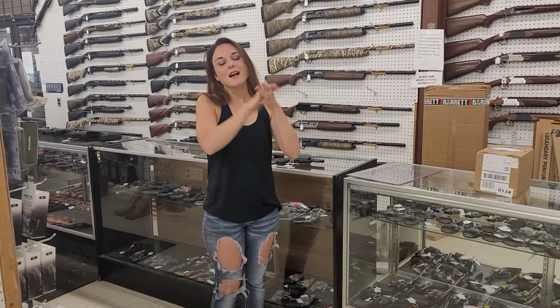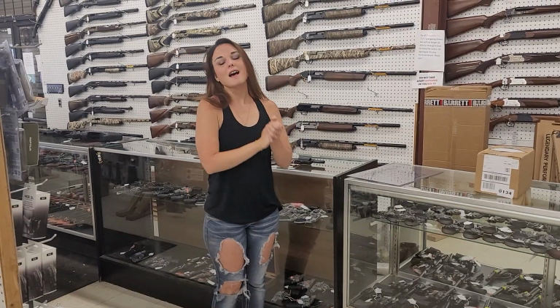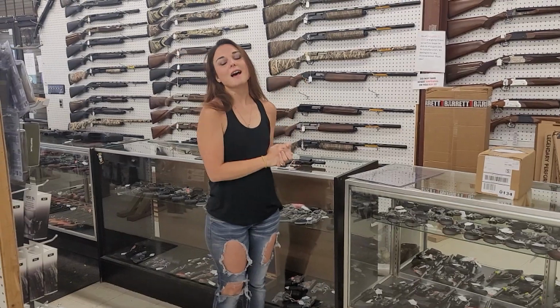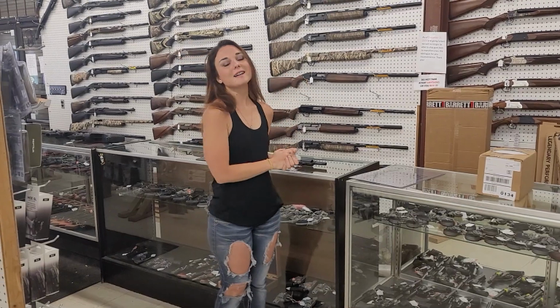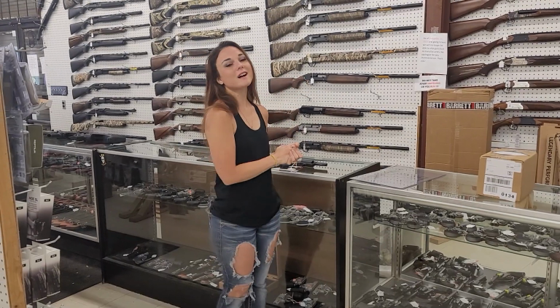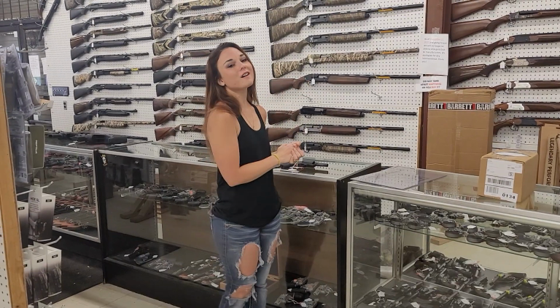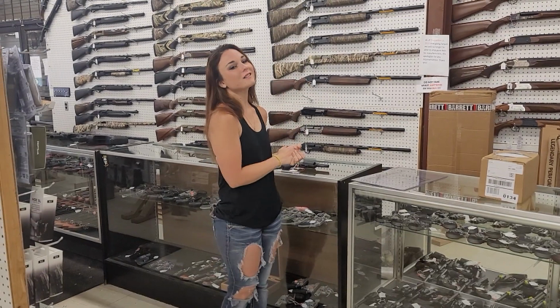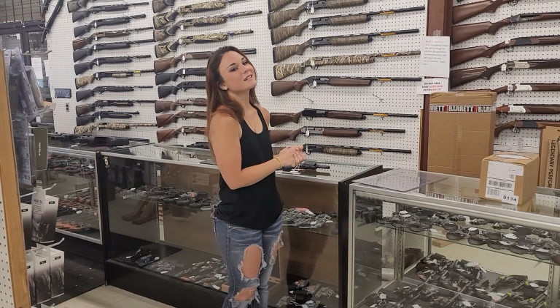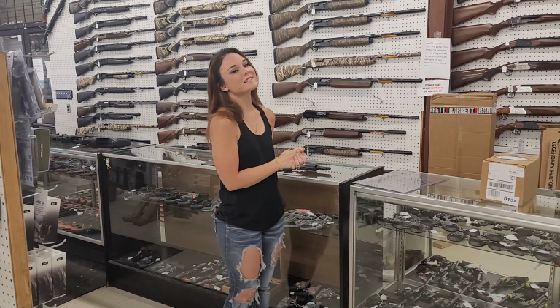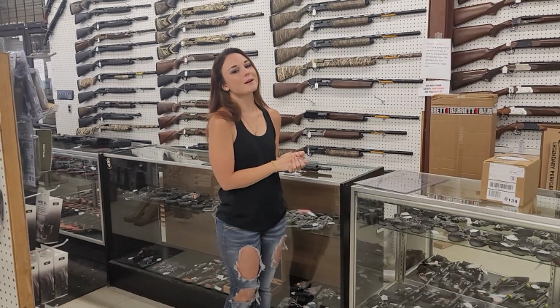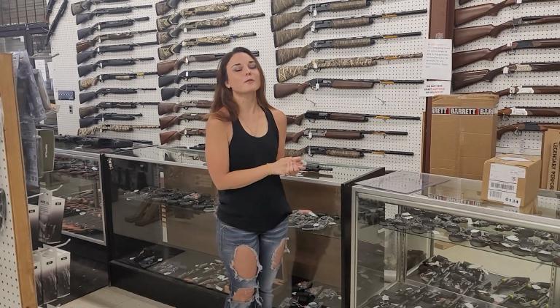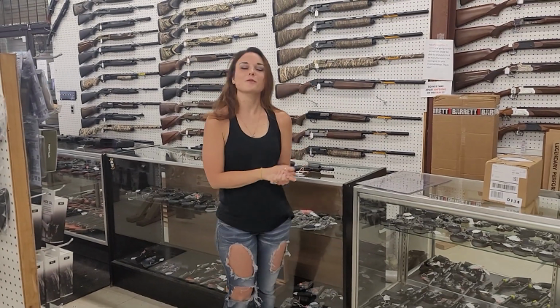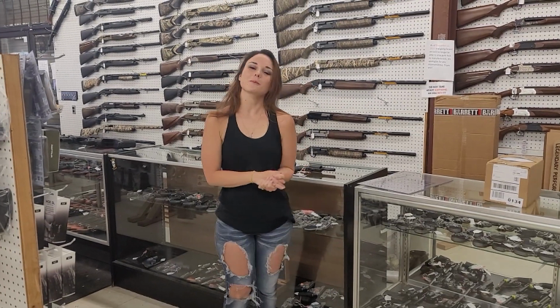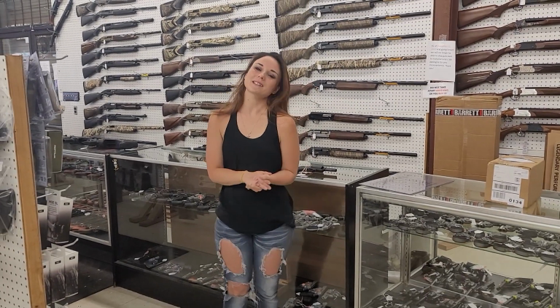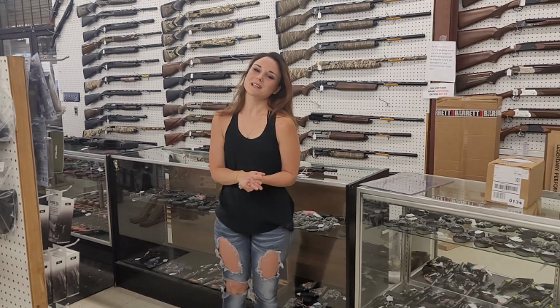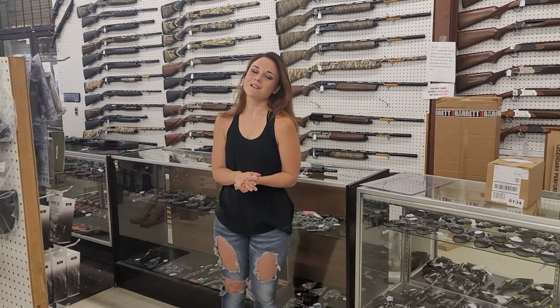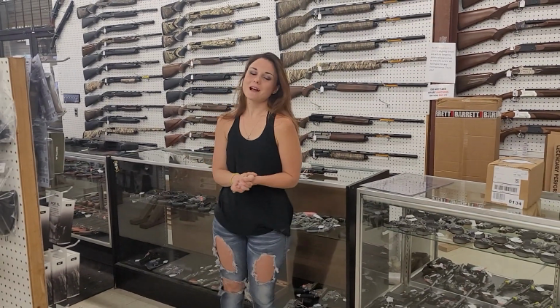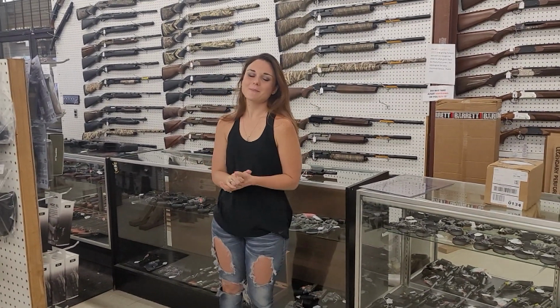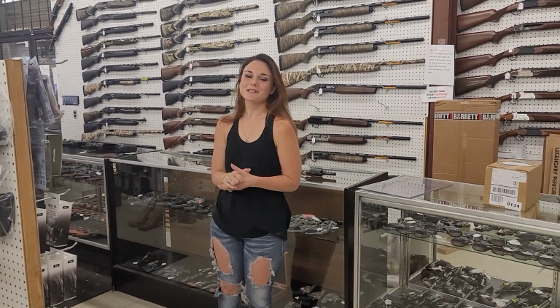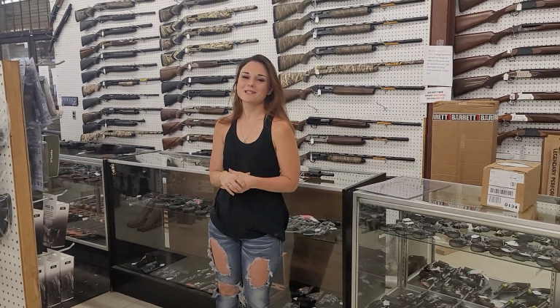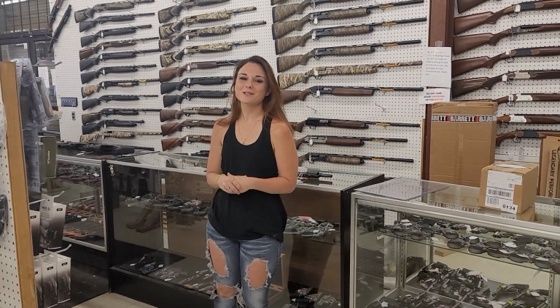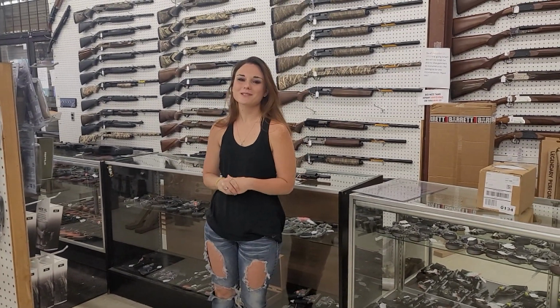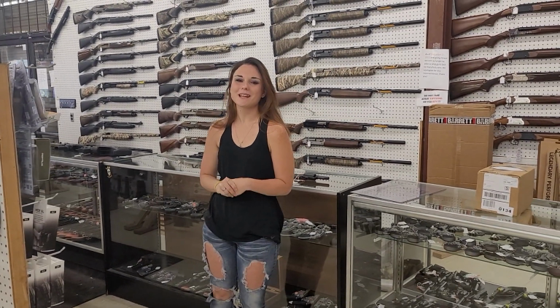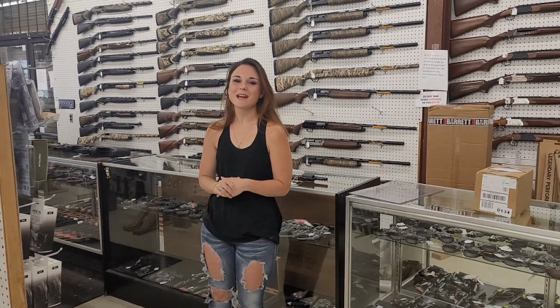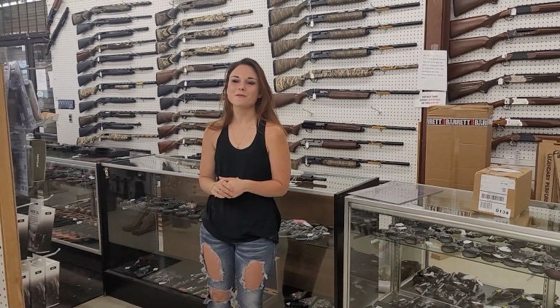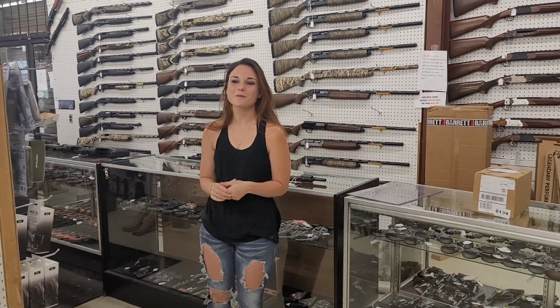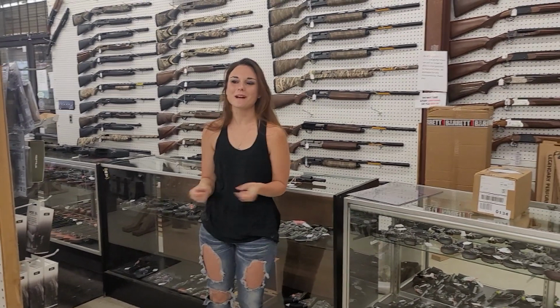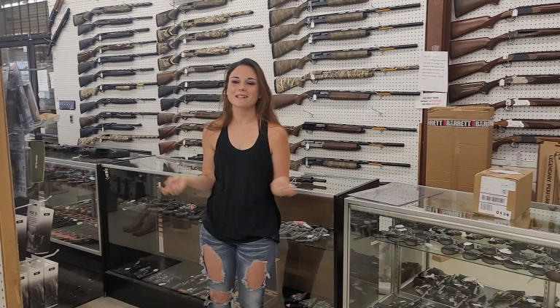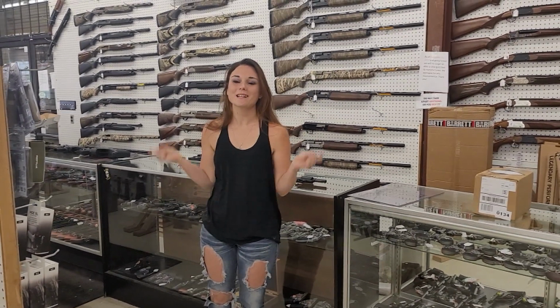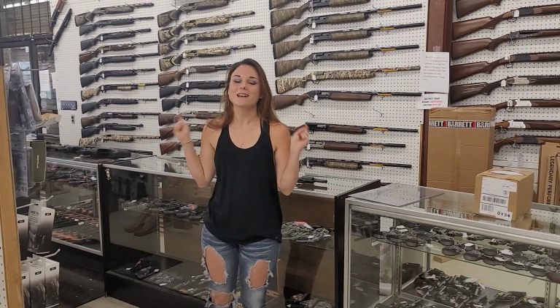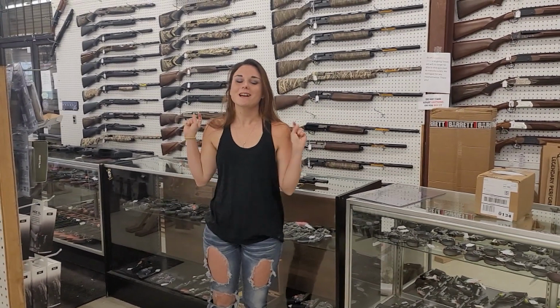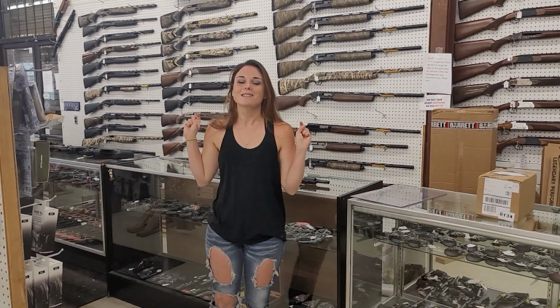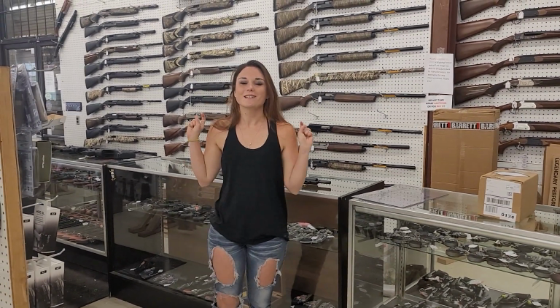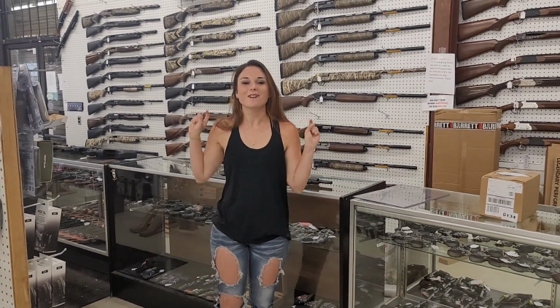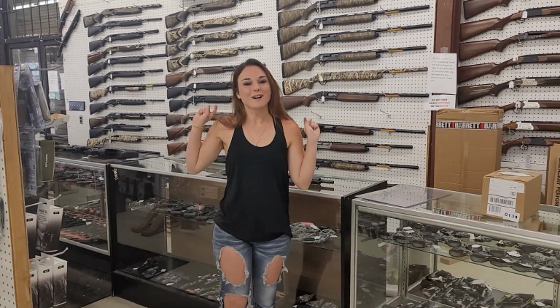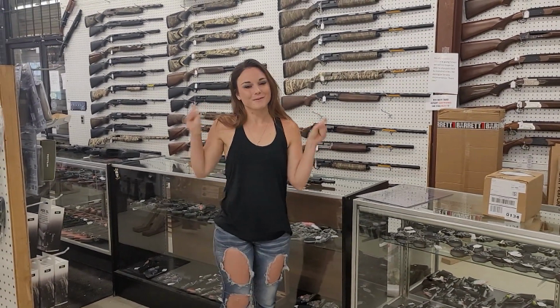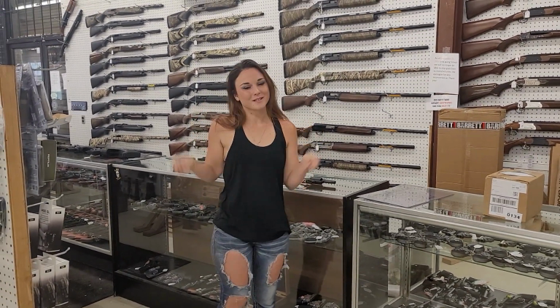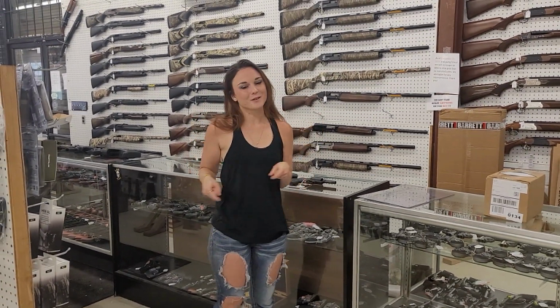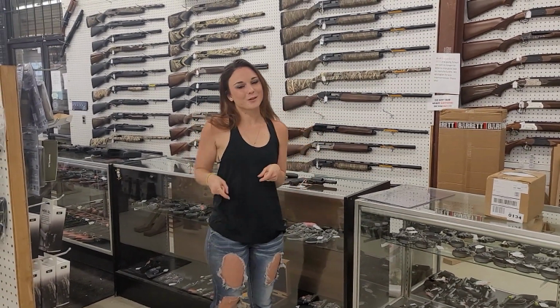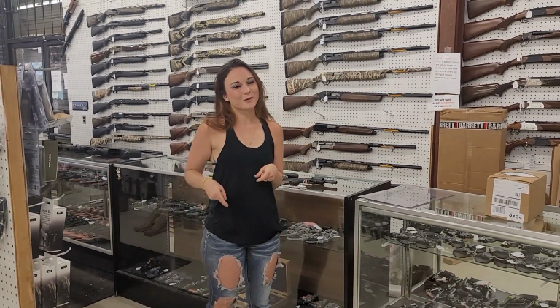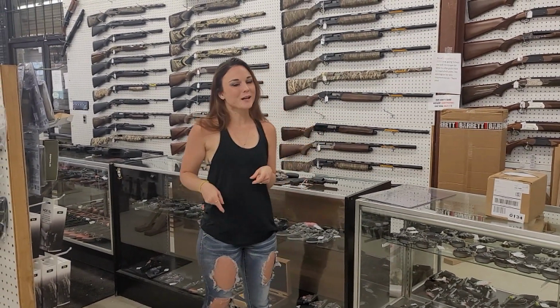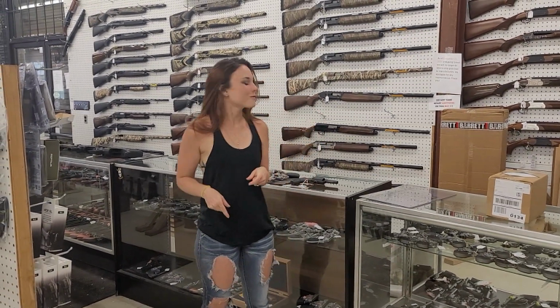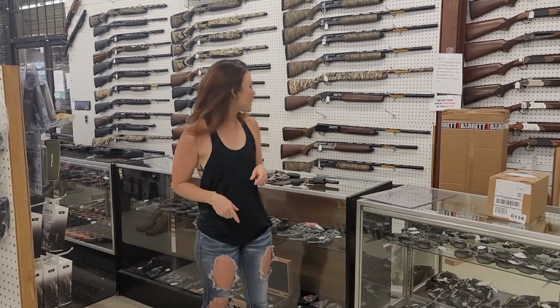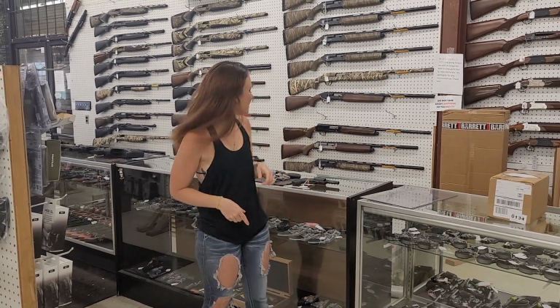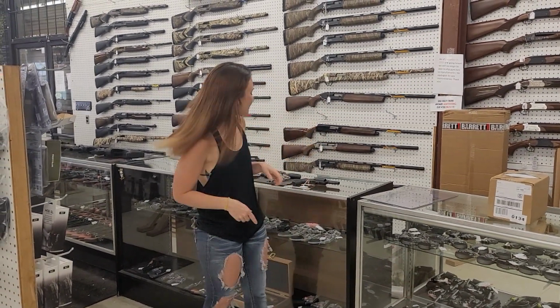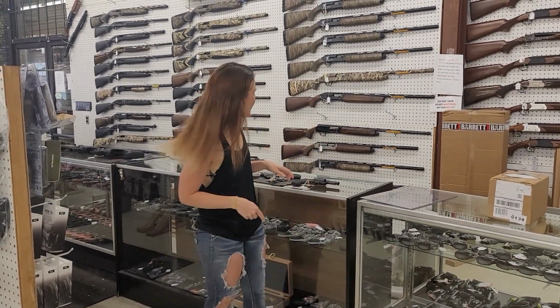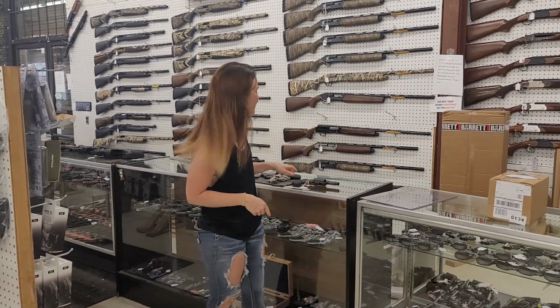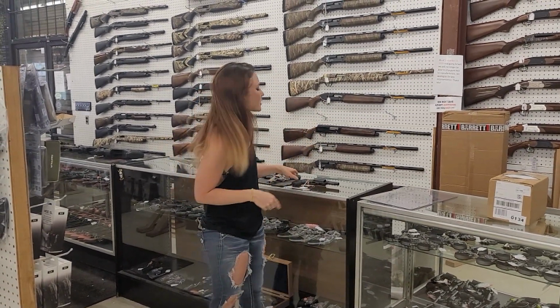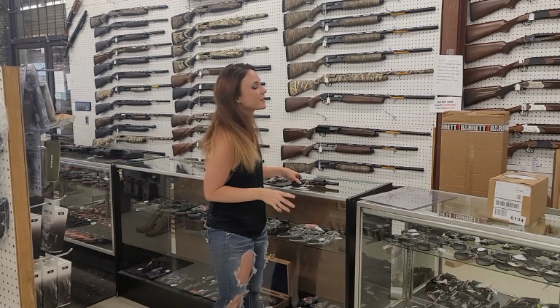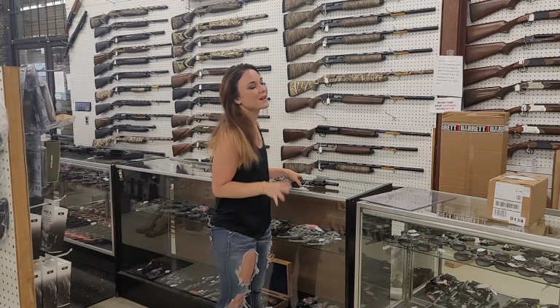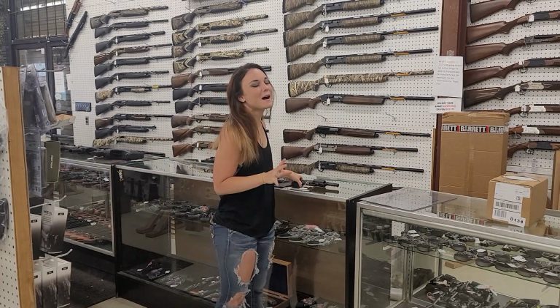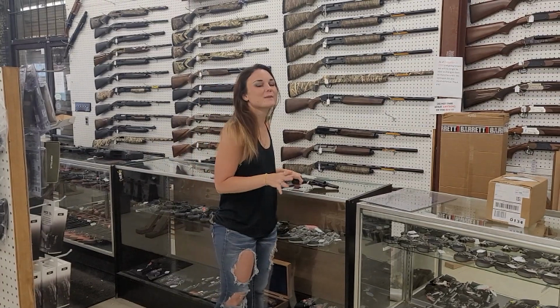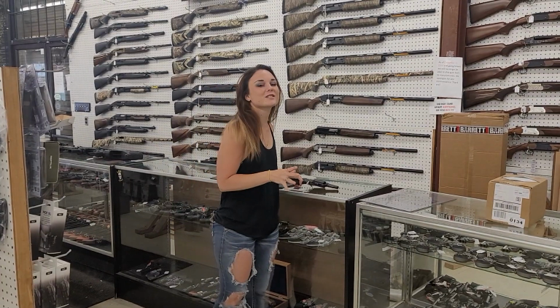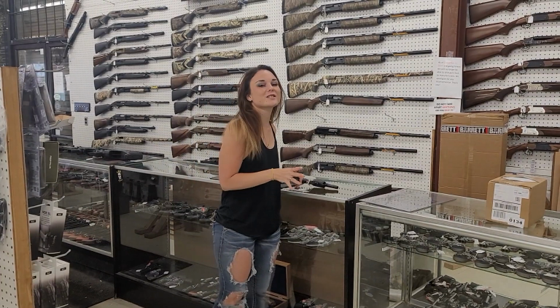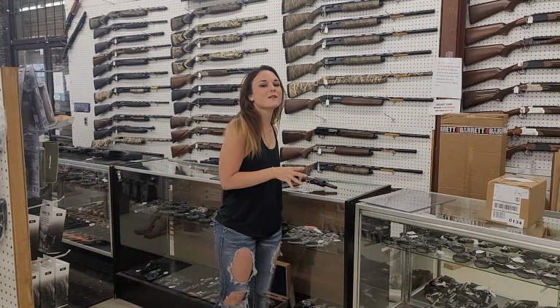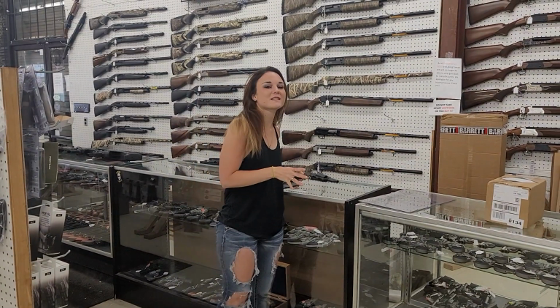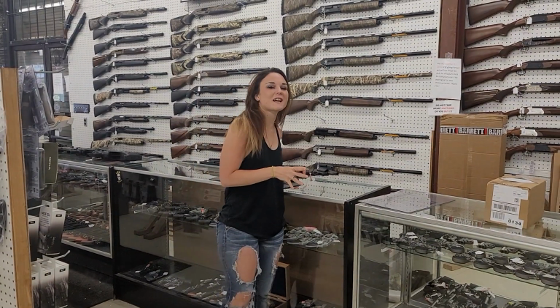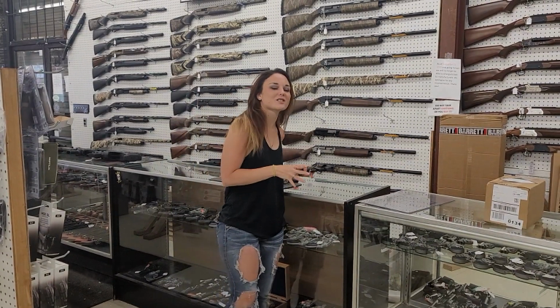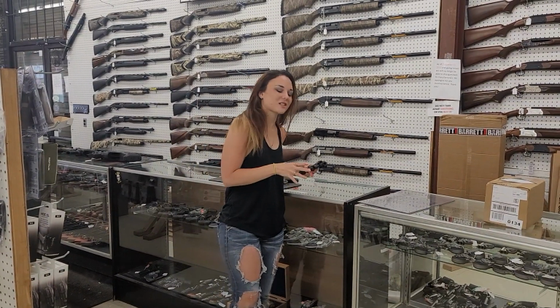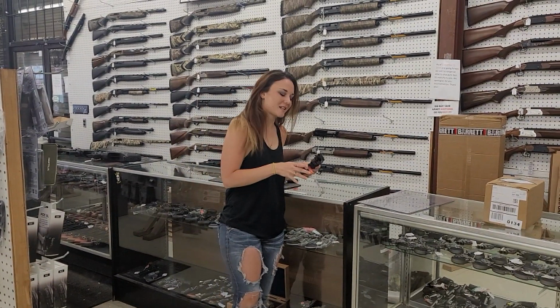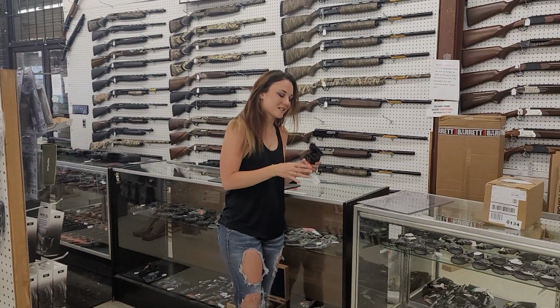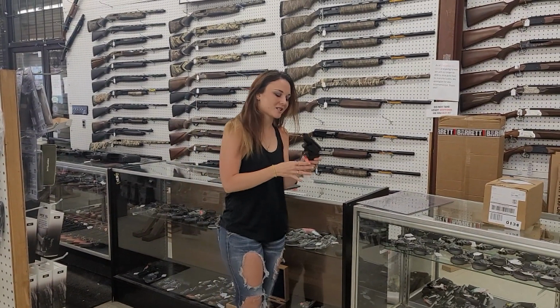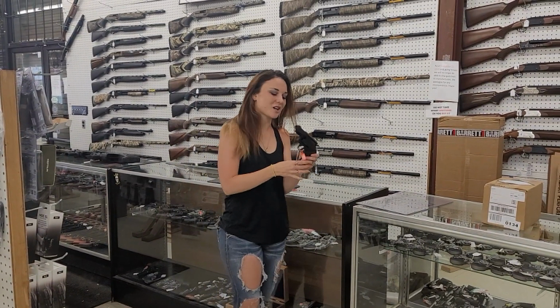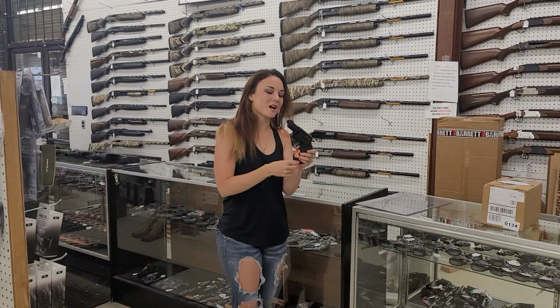Hey y'all, it's Amber from Exile. Happy Tuesday, everybody. I'm going to do a quick walkthrough to show you how much stuff is actually in the shop.